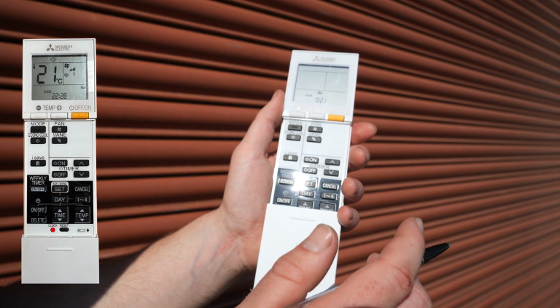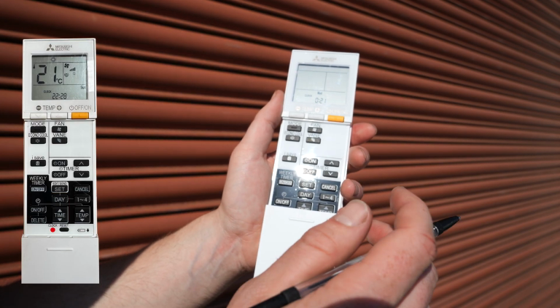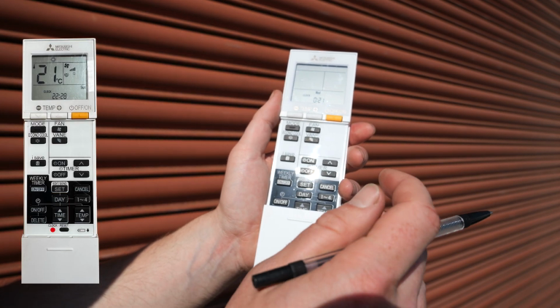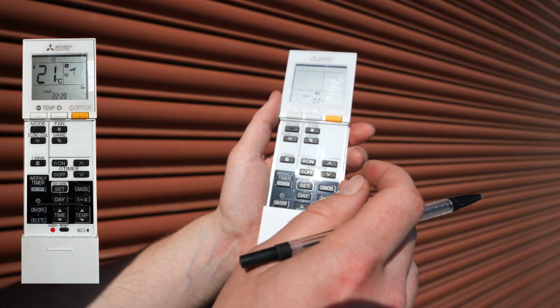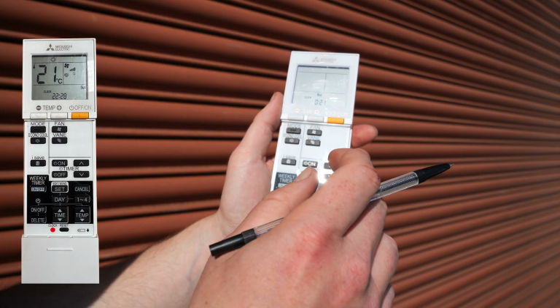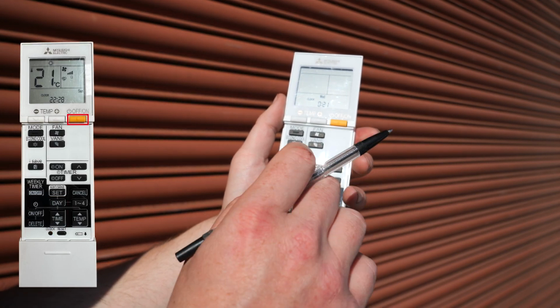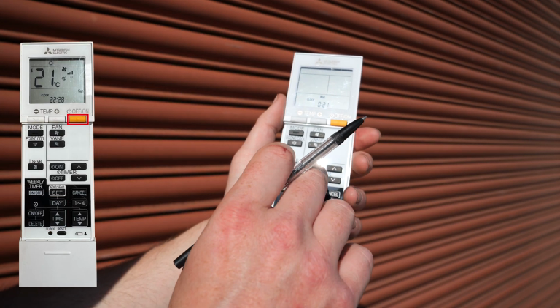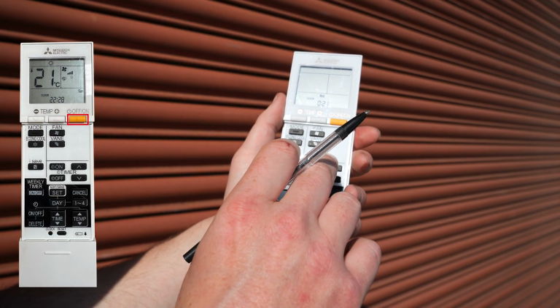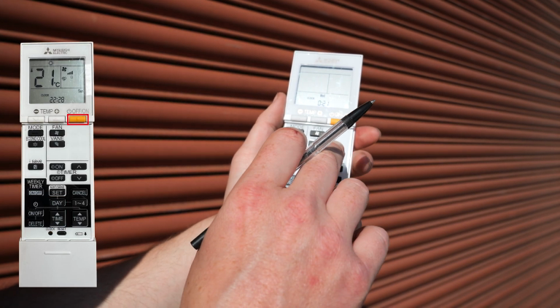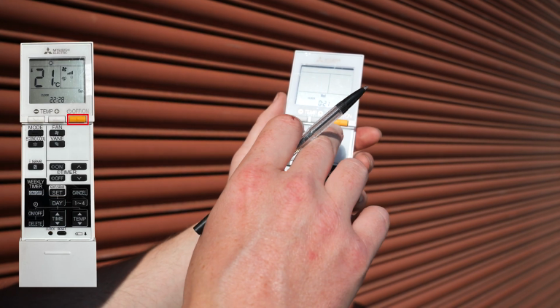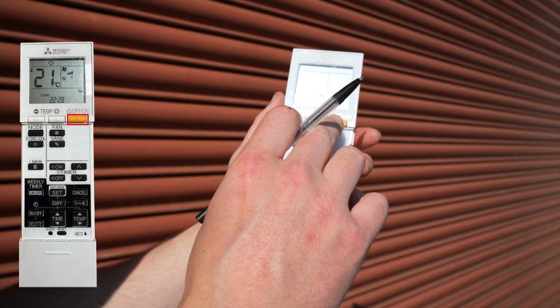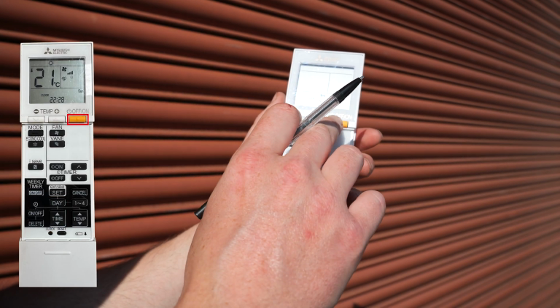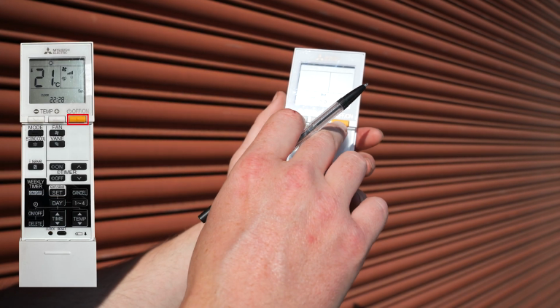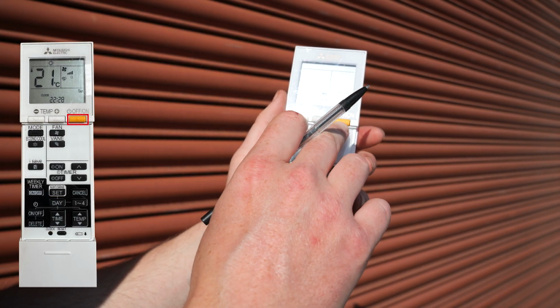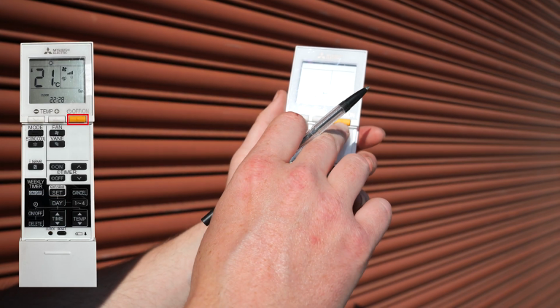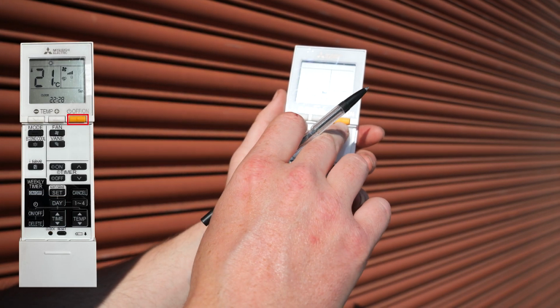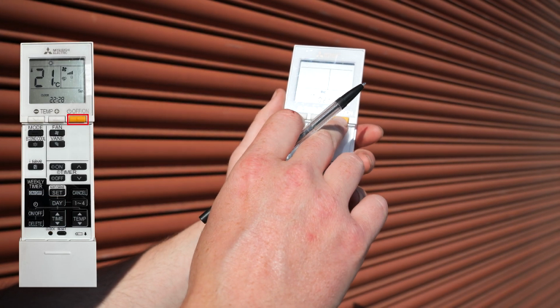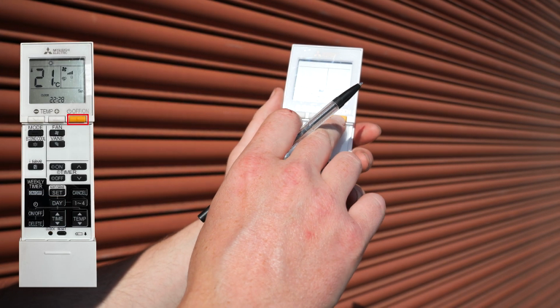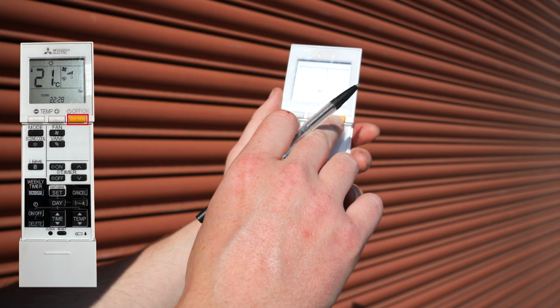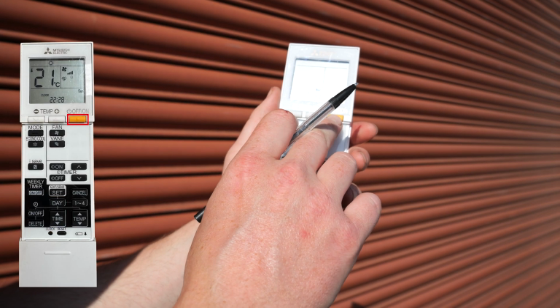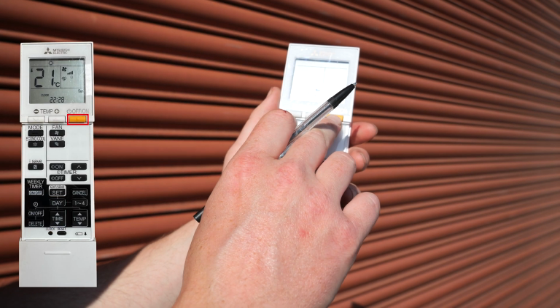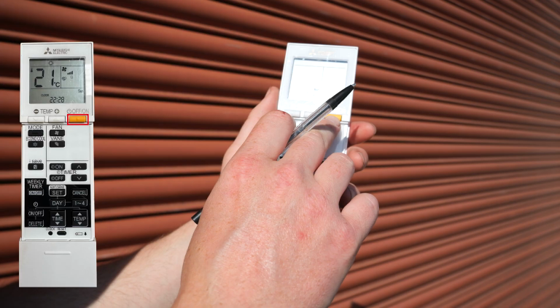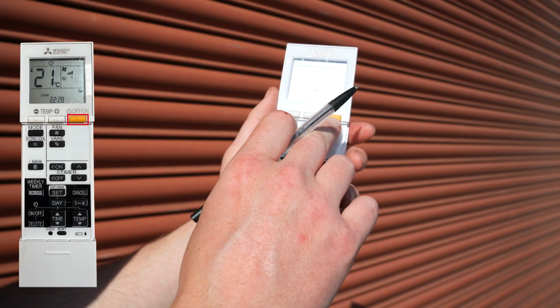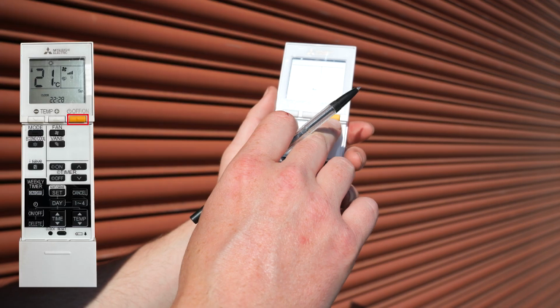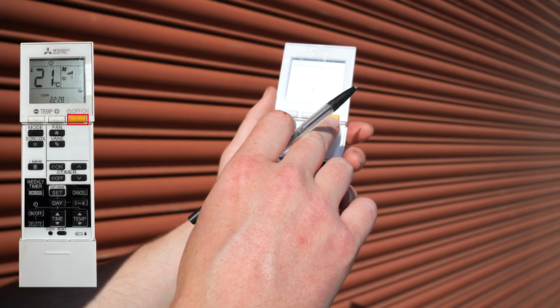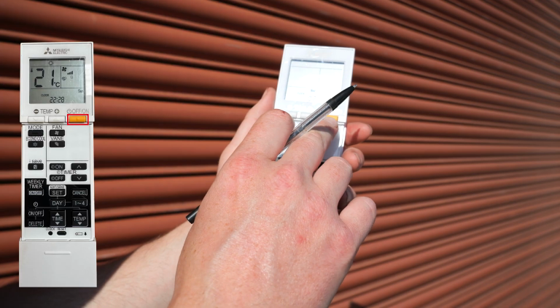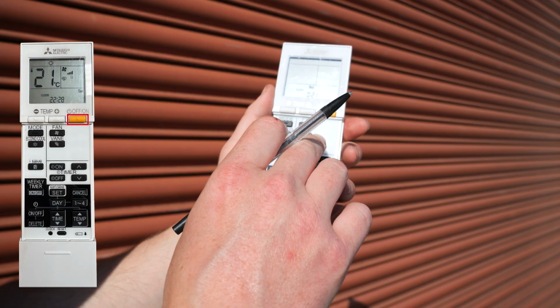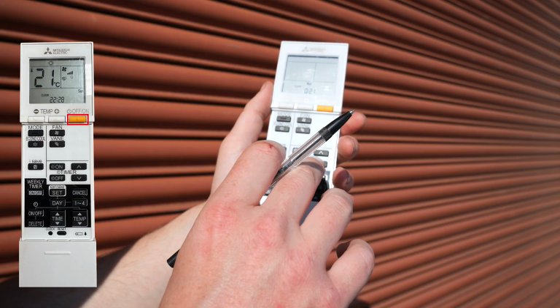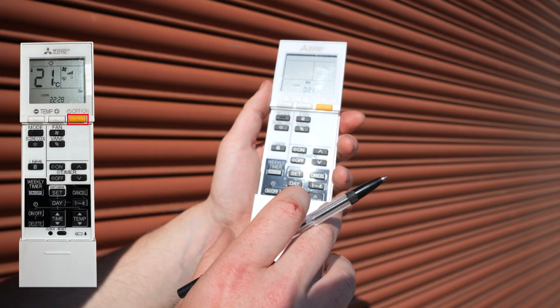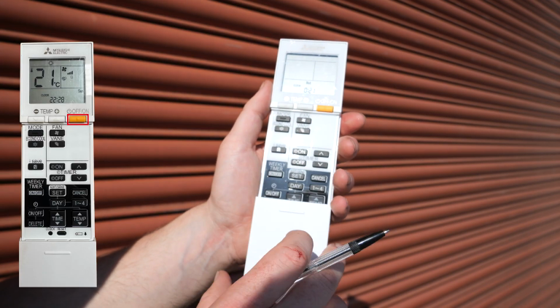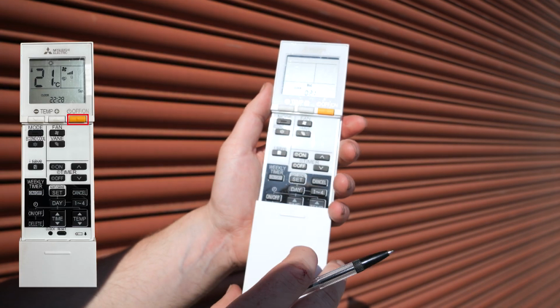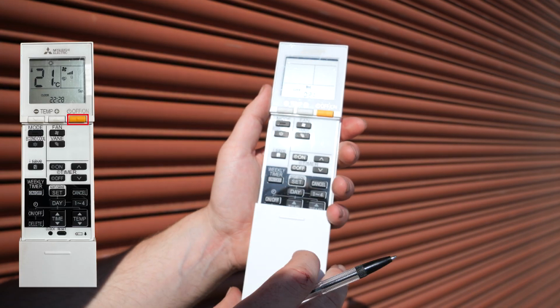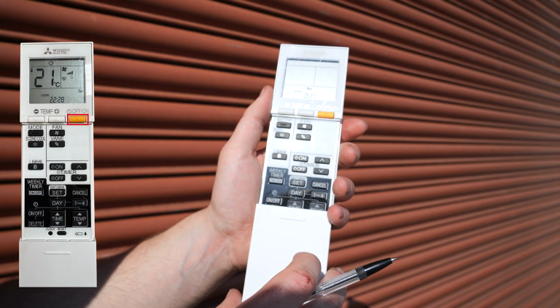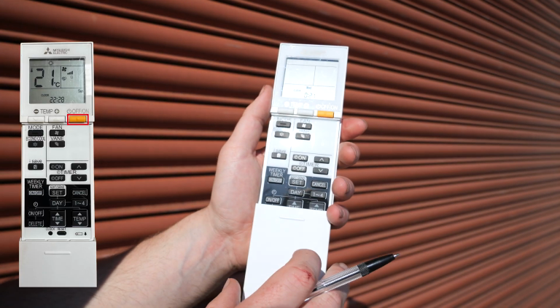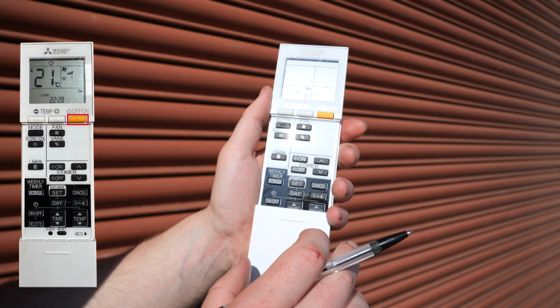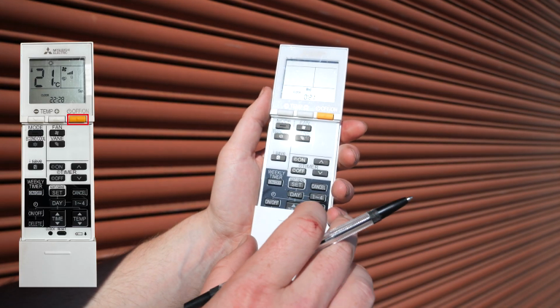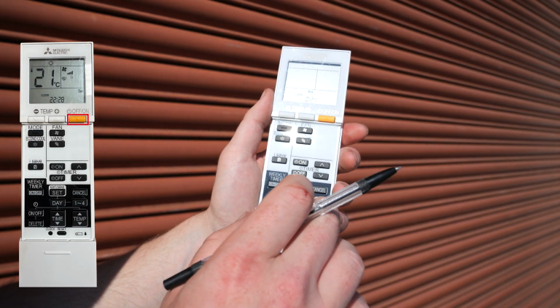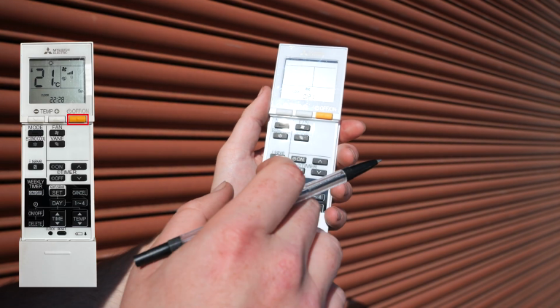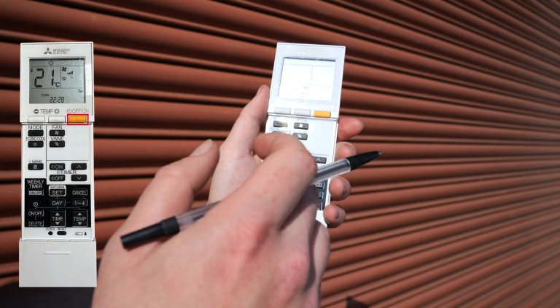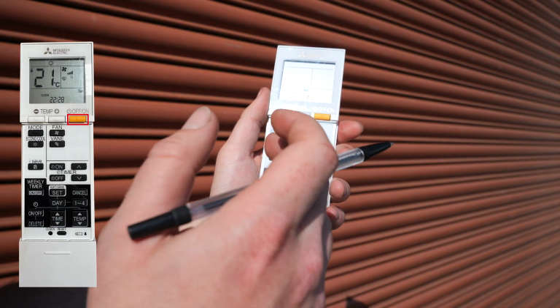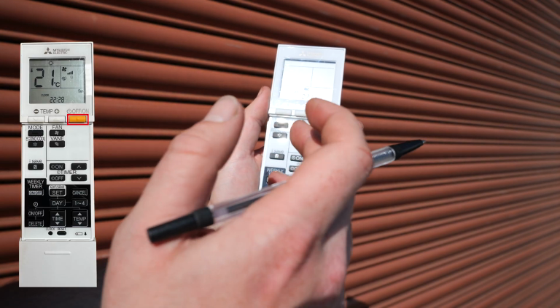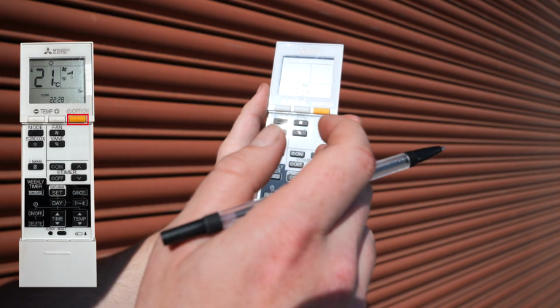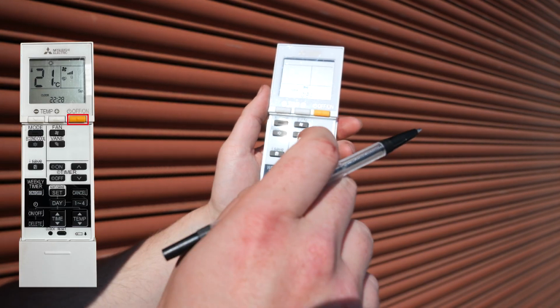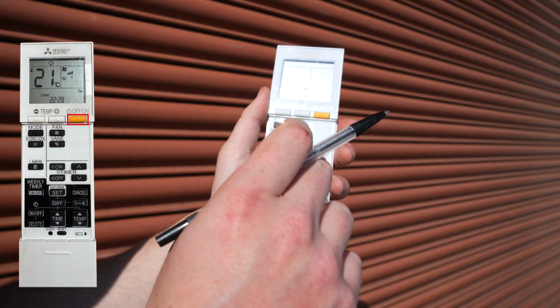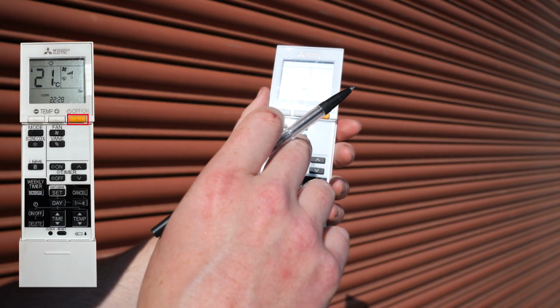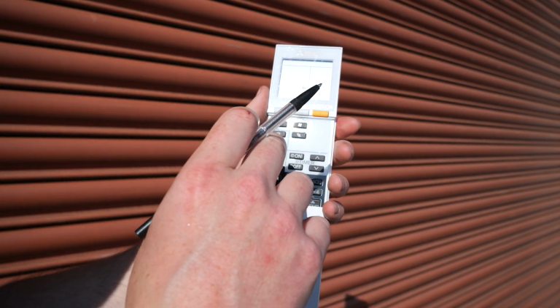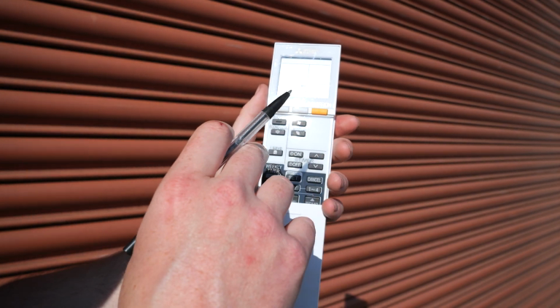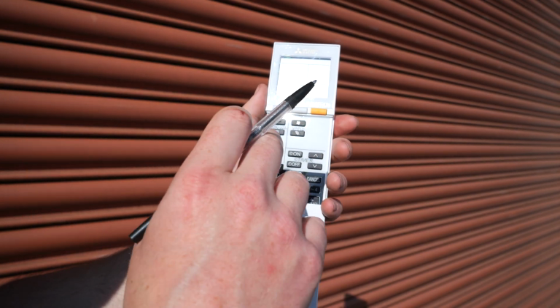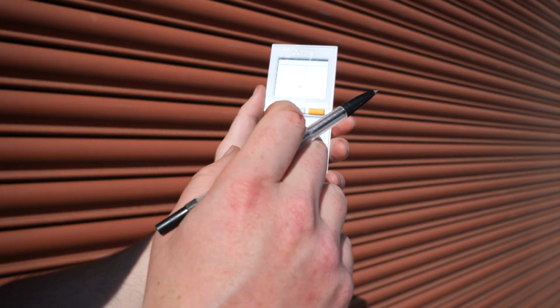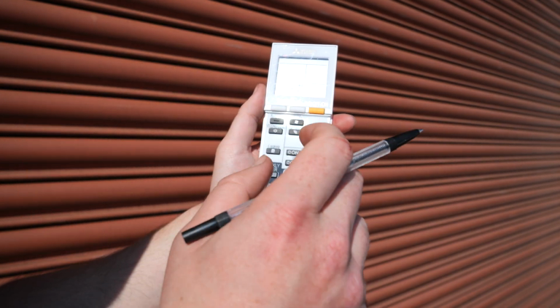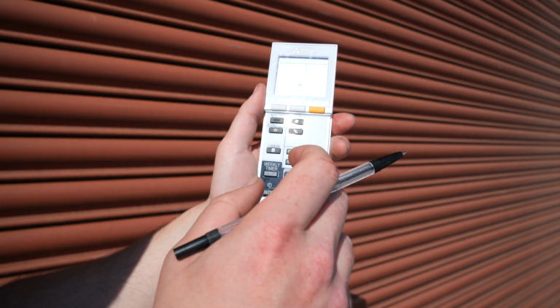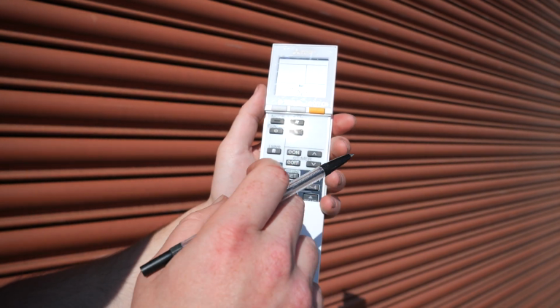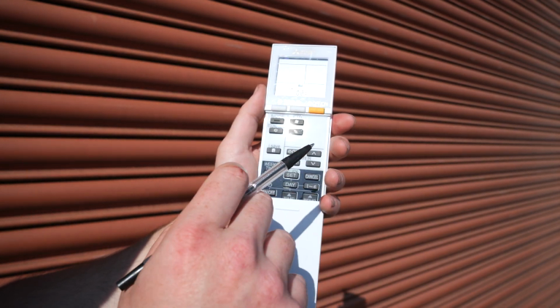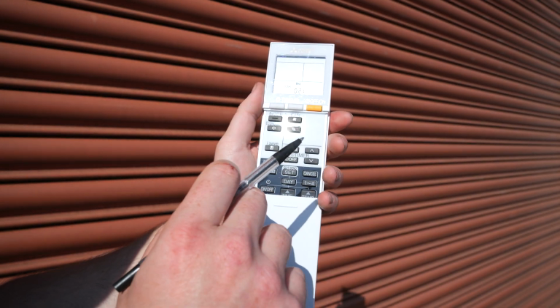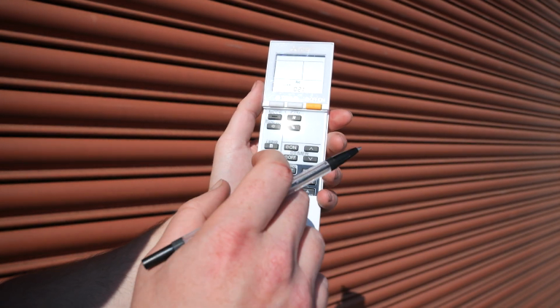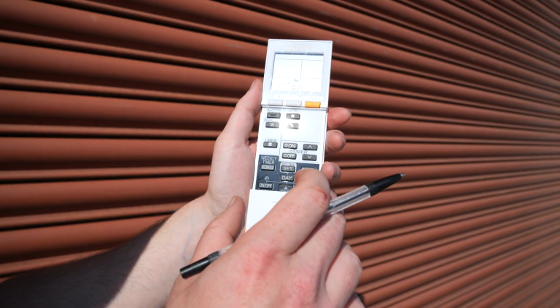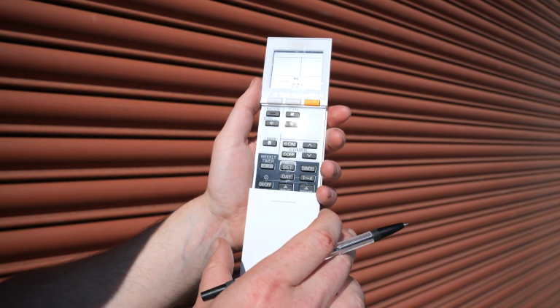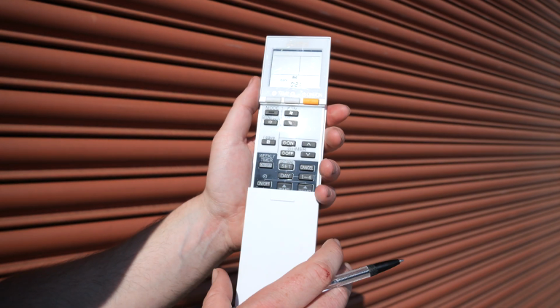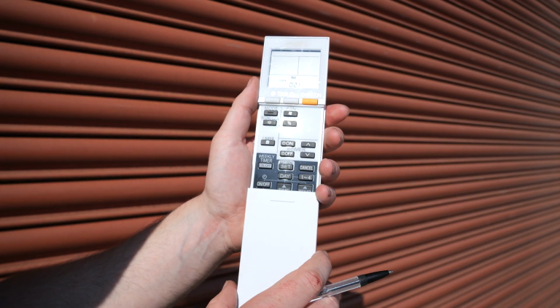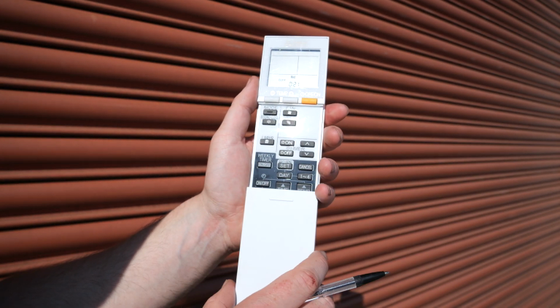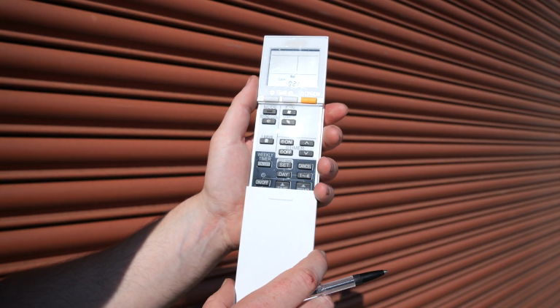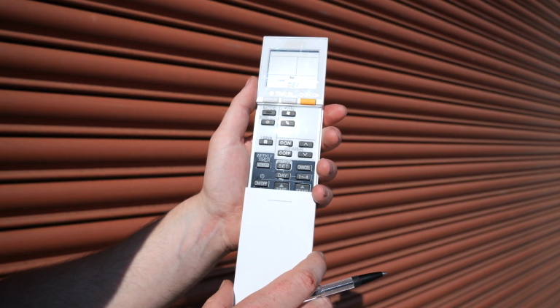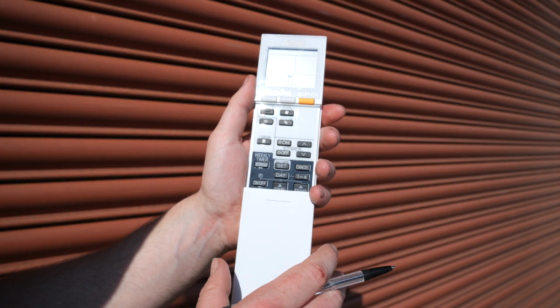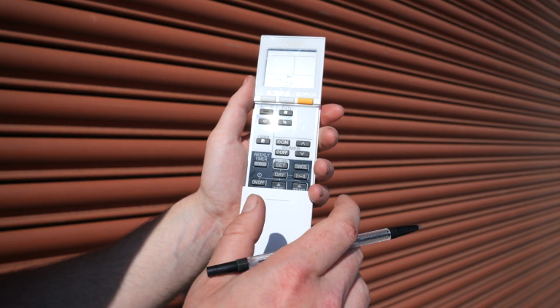To switch the unit on, simply use the on and off button. Make sure in this process that you hear a beep or a recognition from the system.